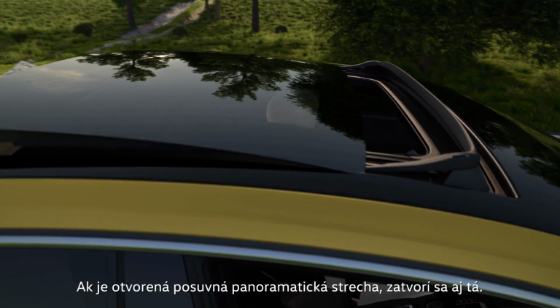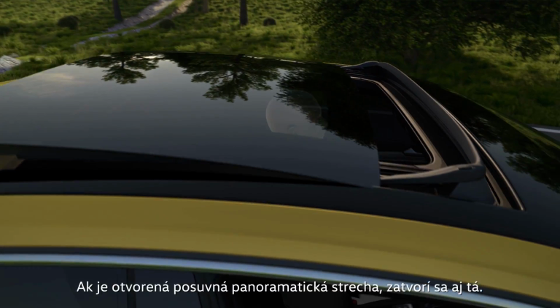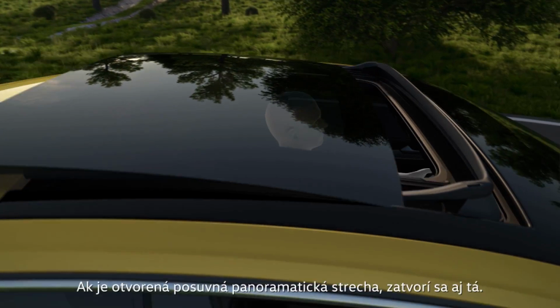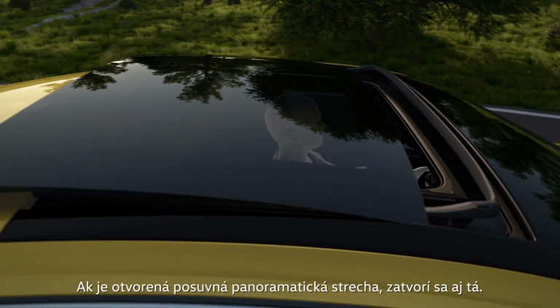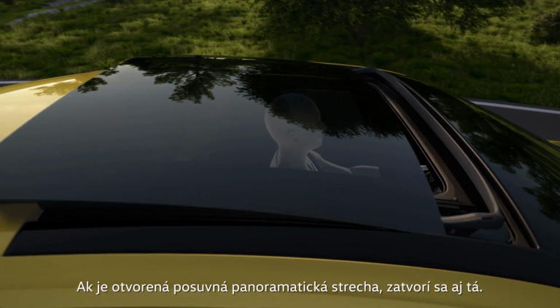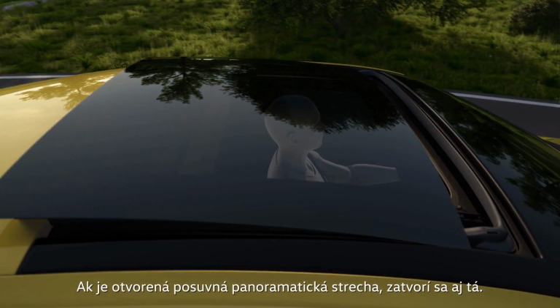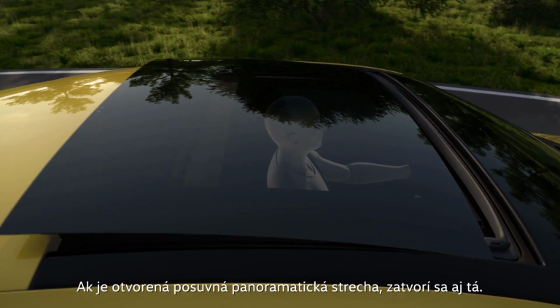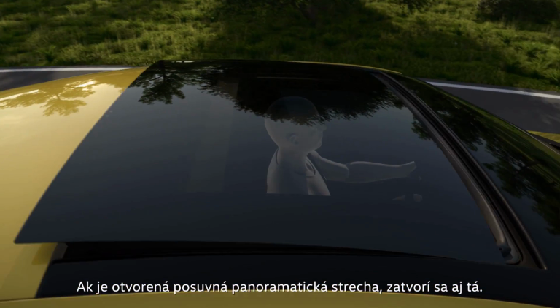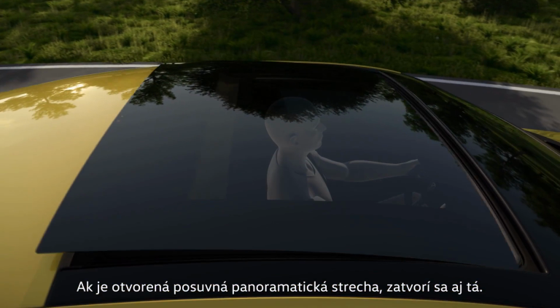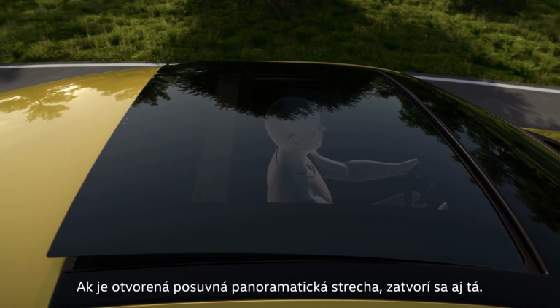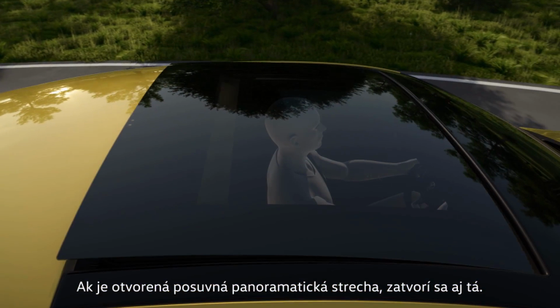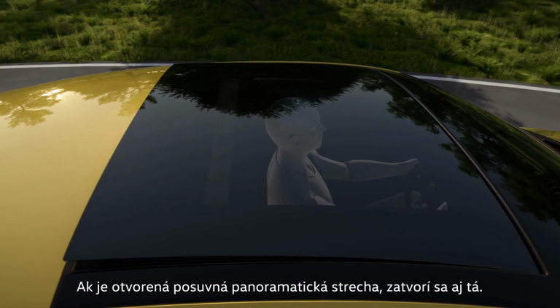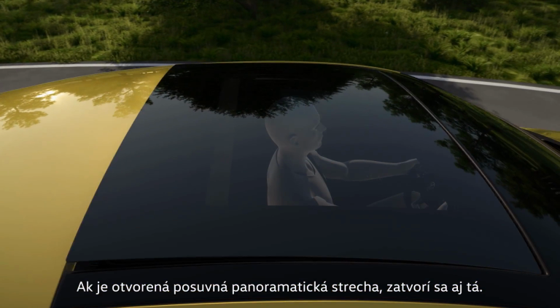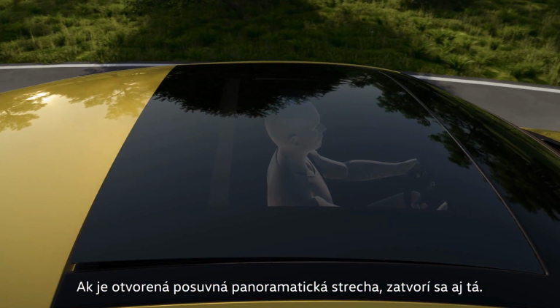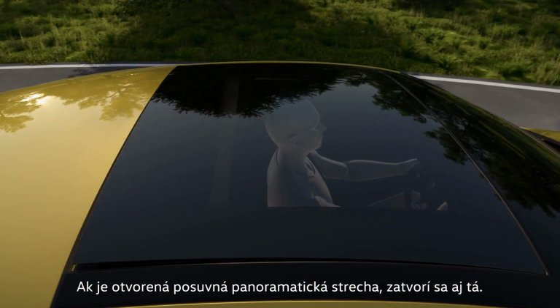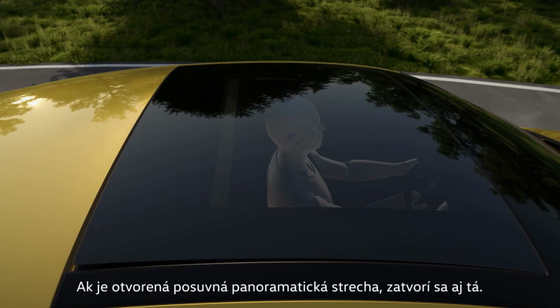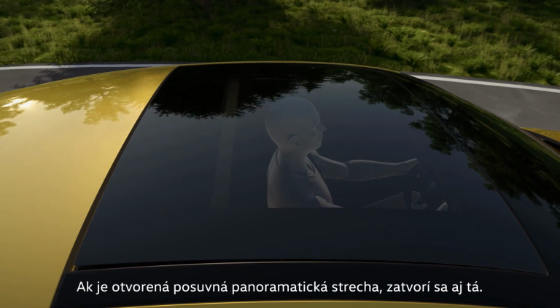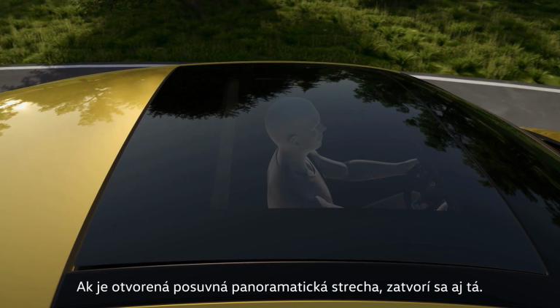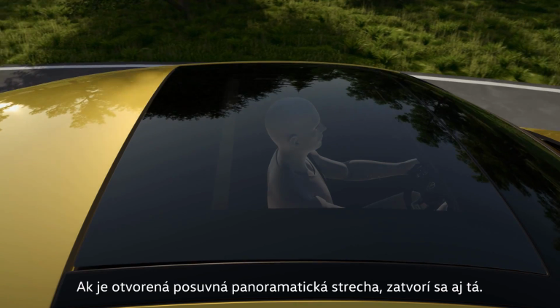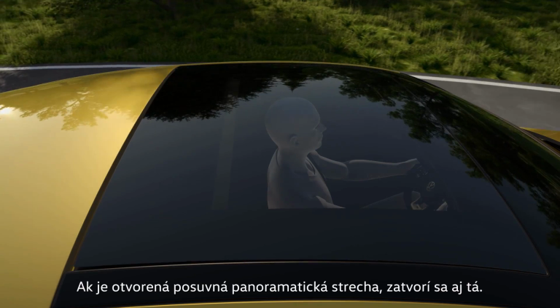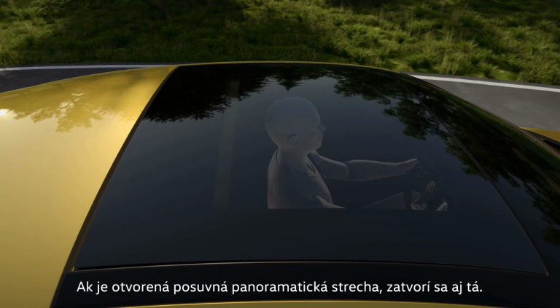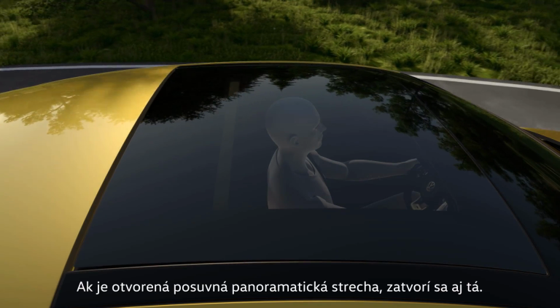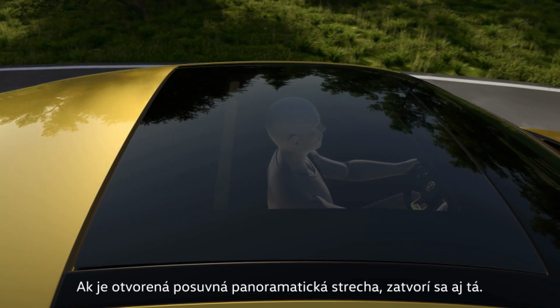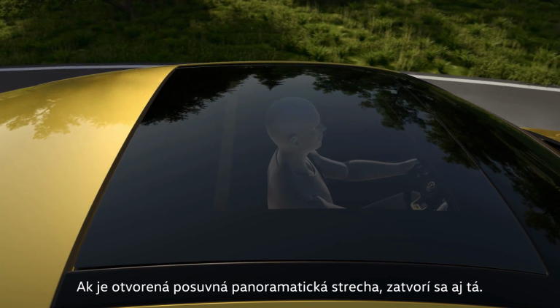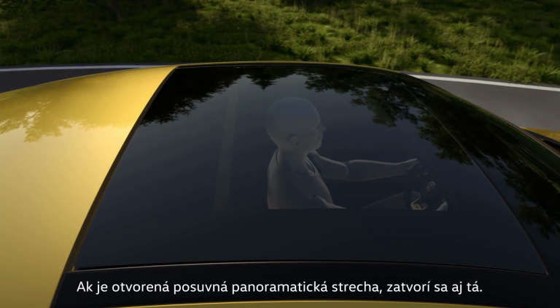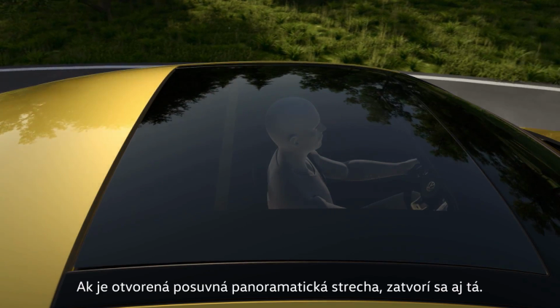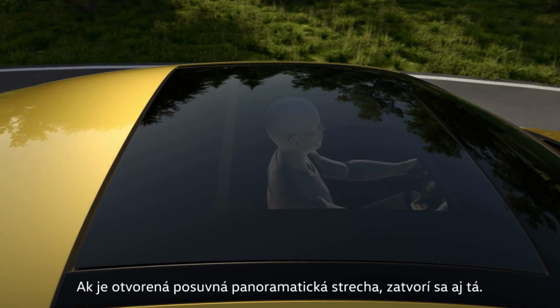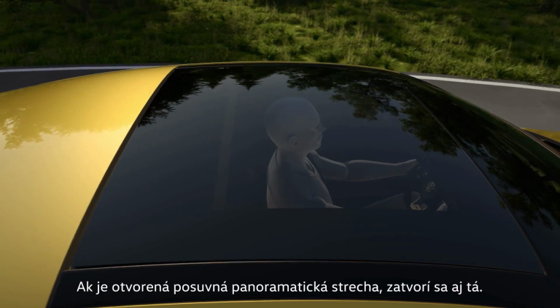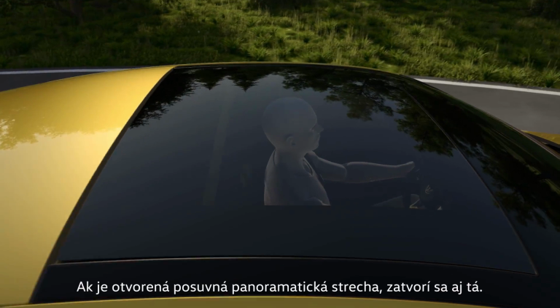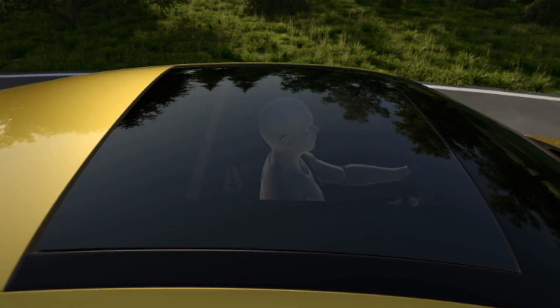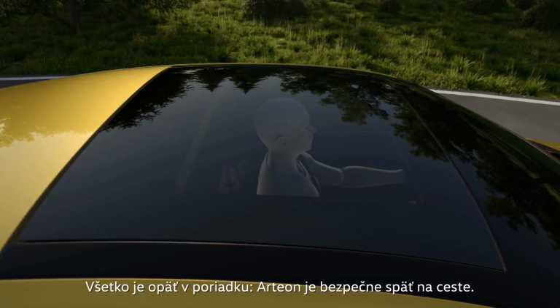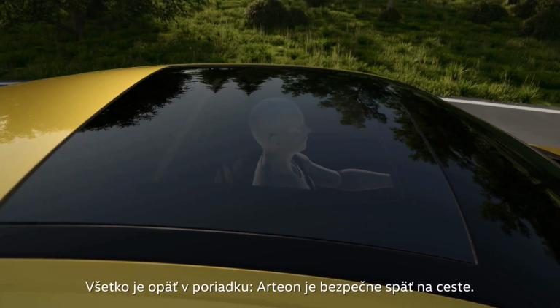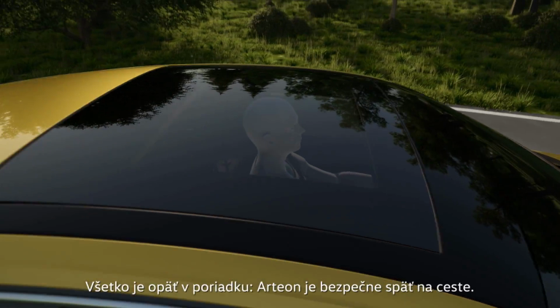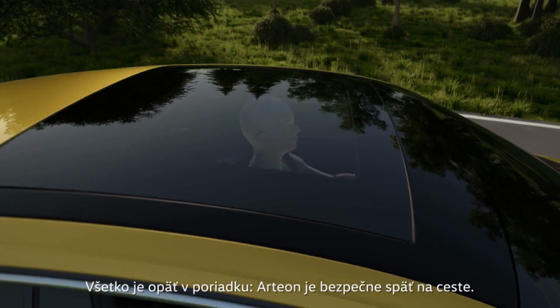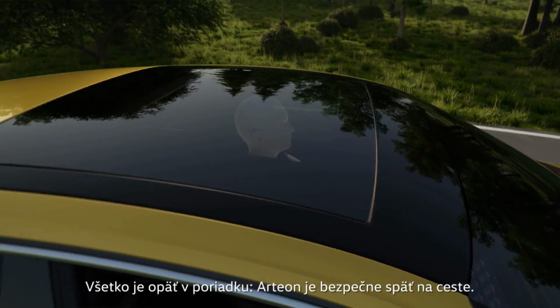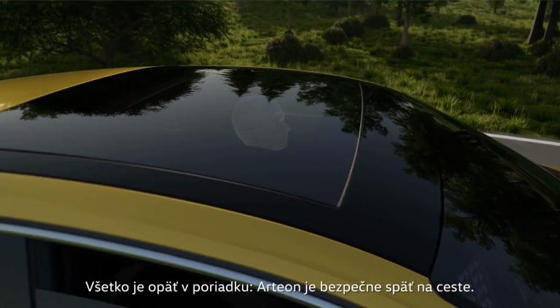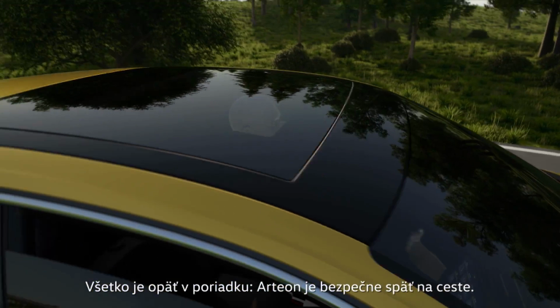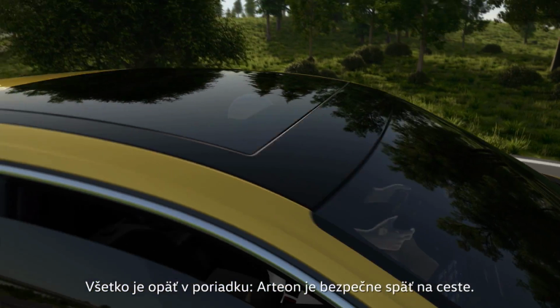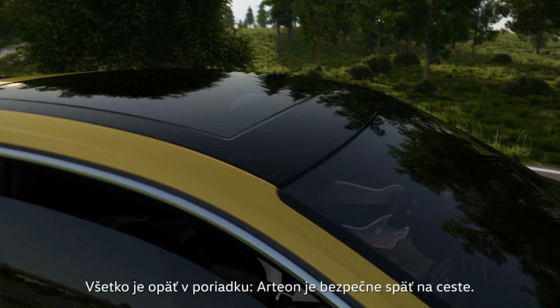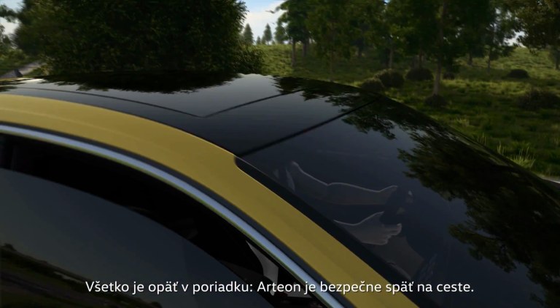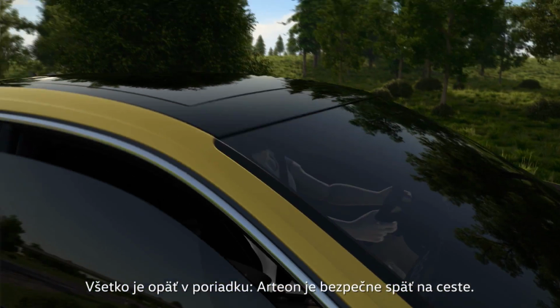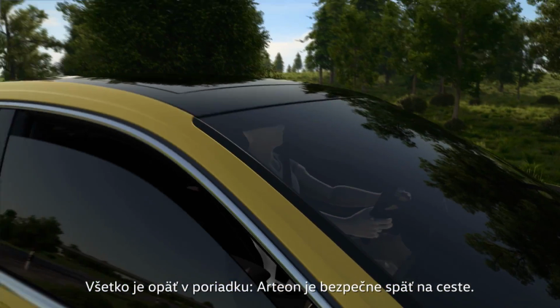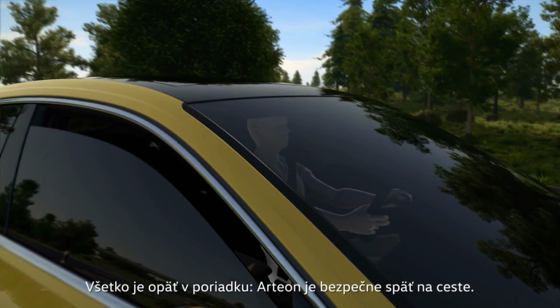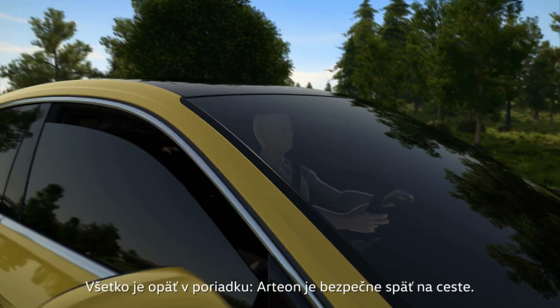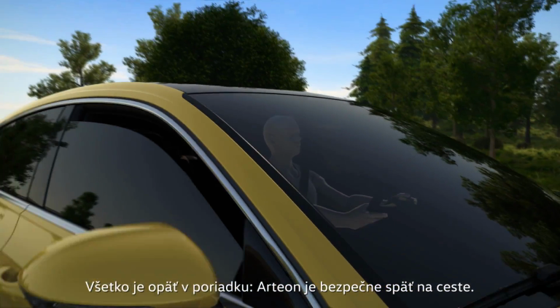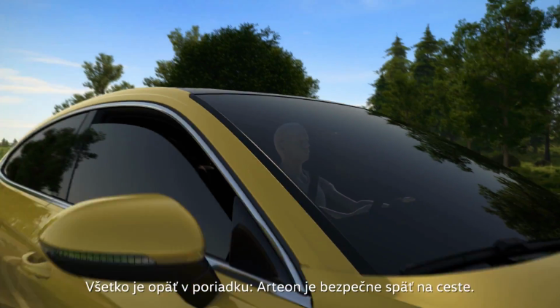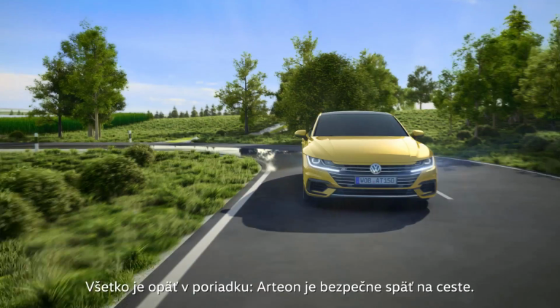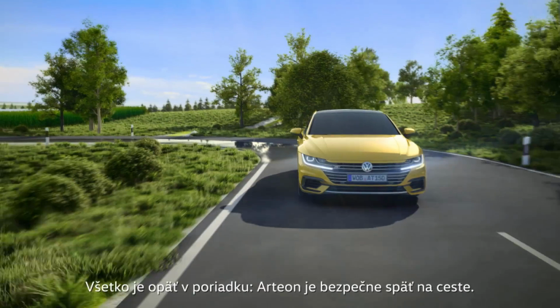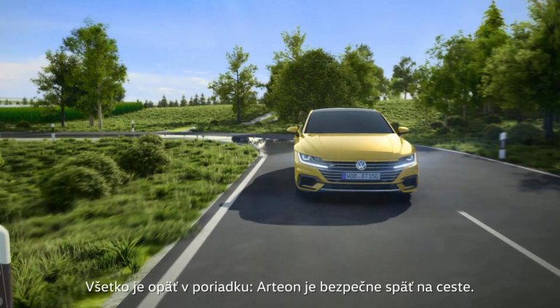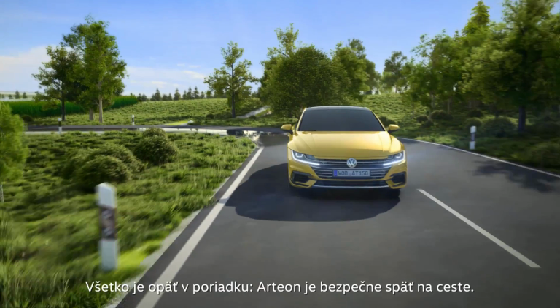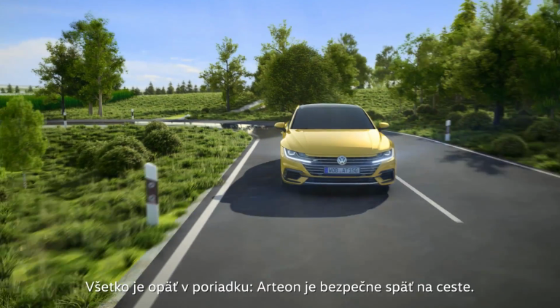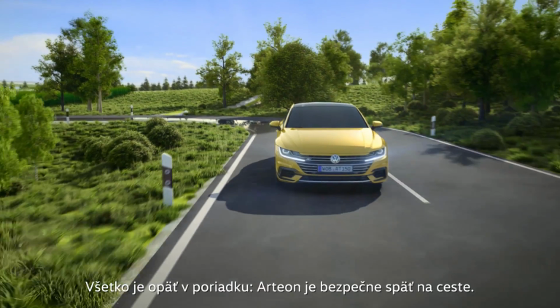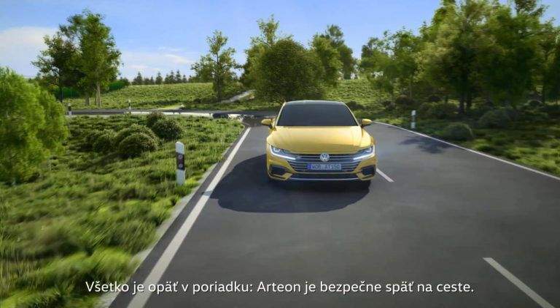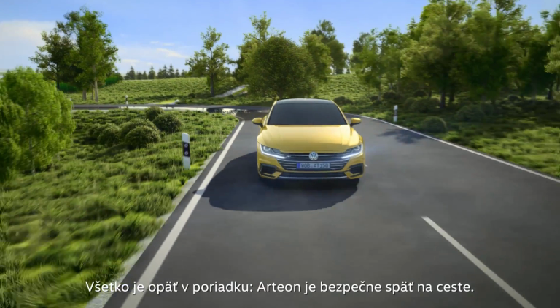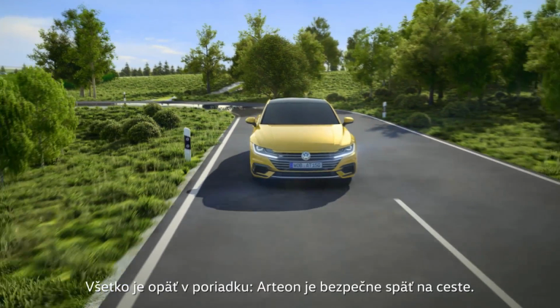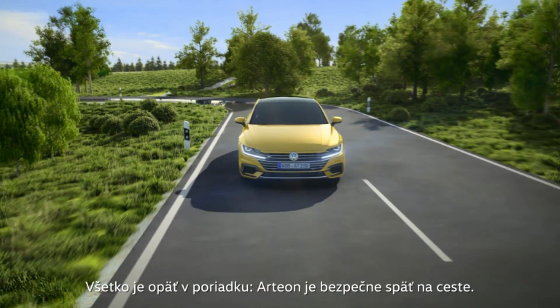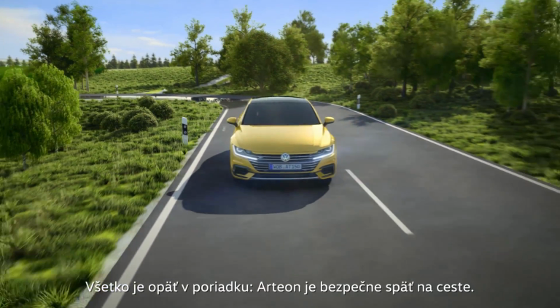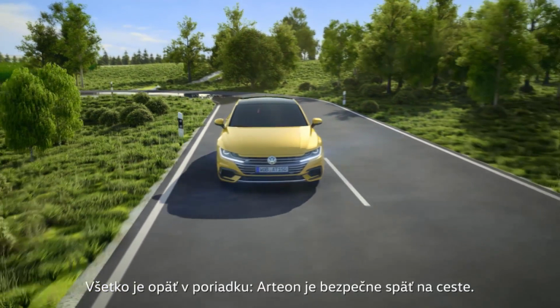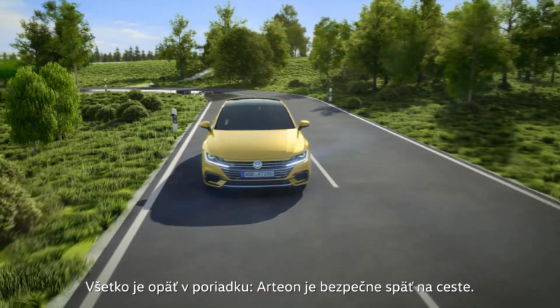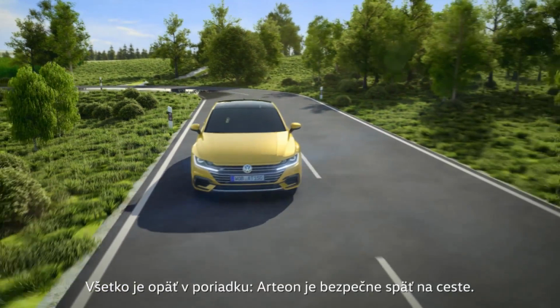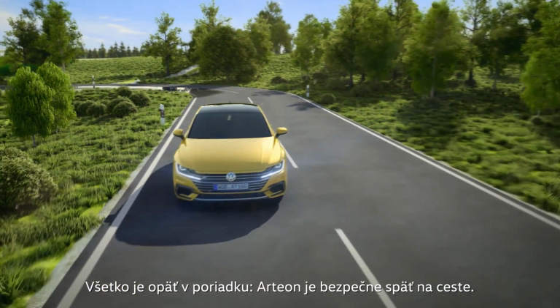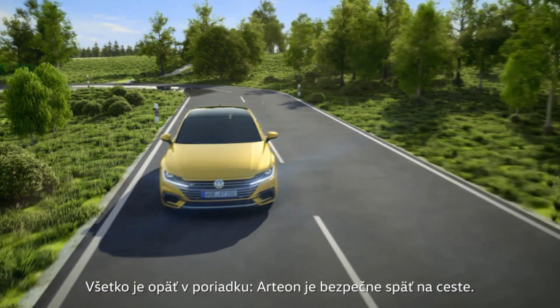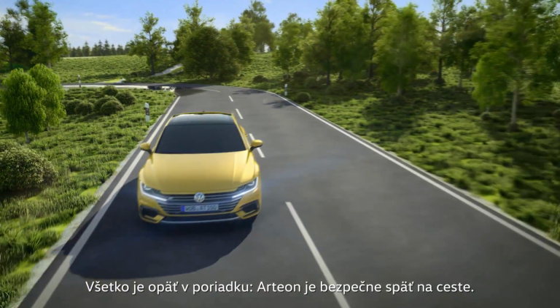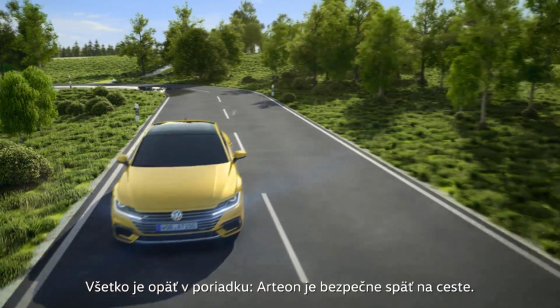If the sliding sunroof is open, it is closed as well. Everything turned out fine — the Arteon is firmly back on track.